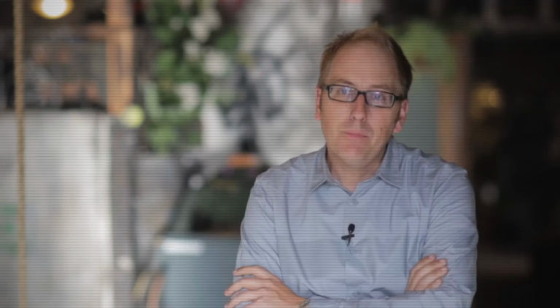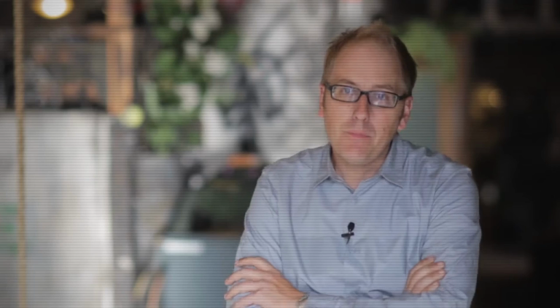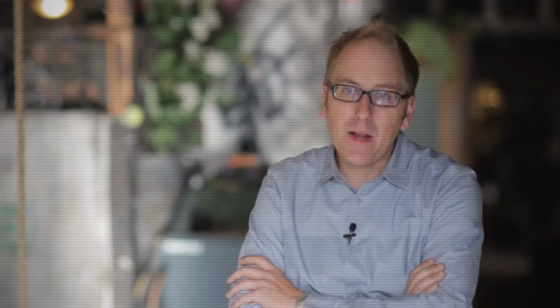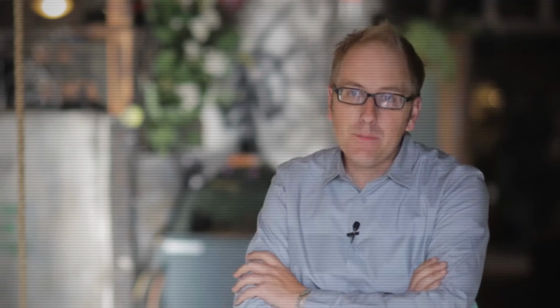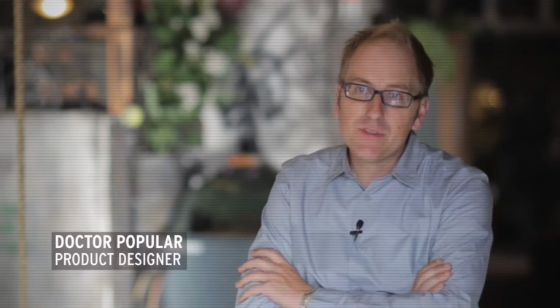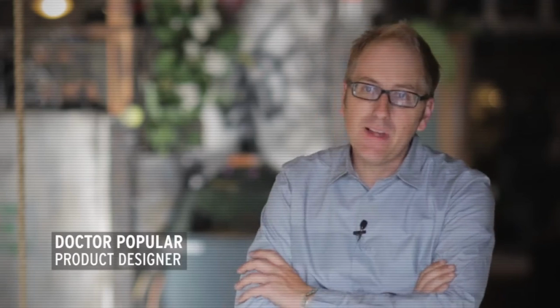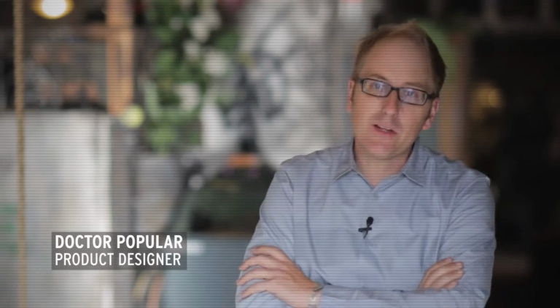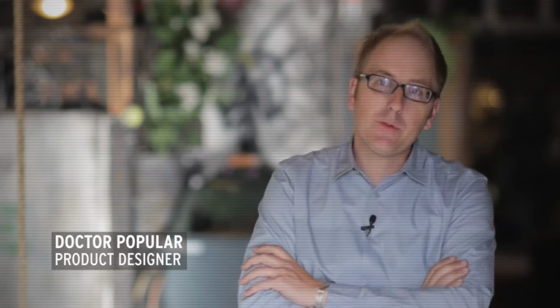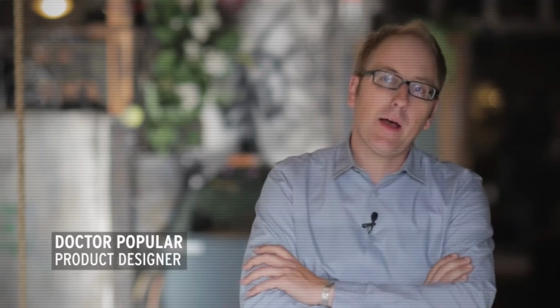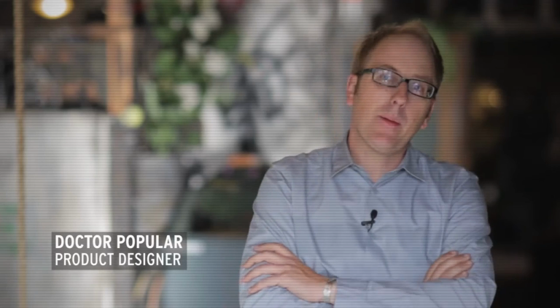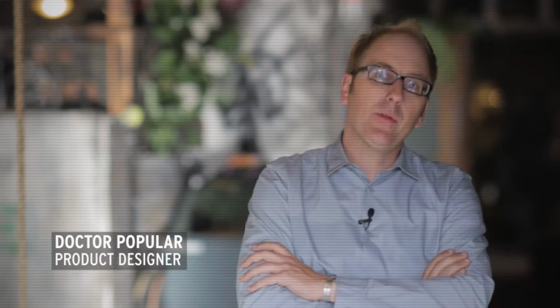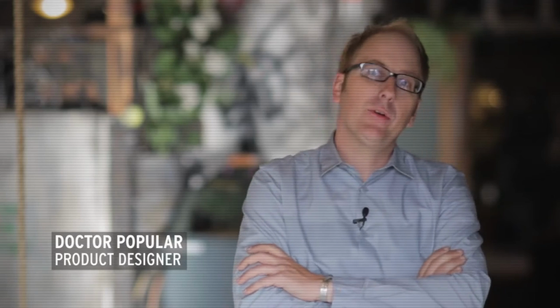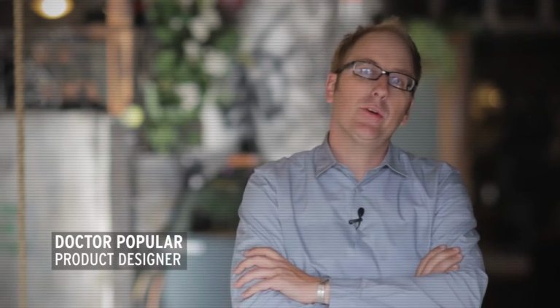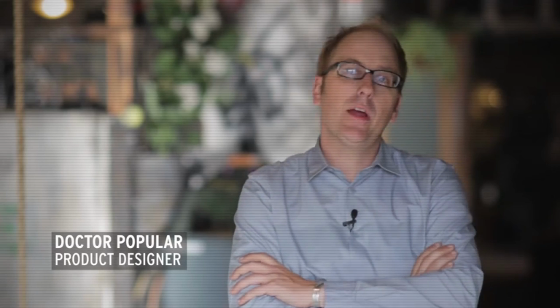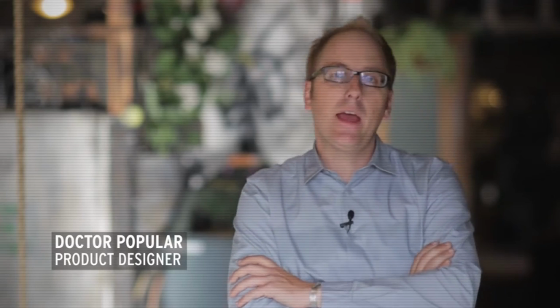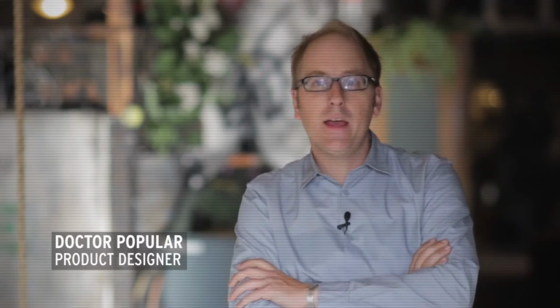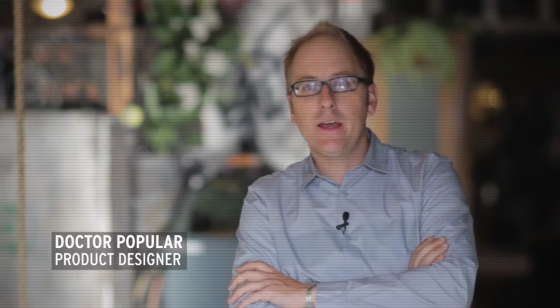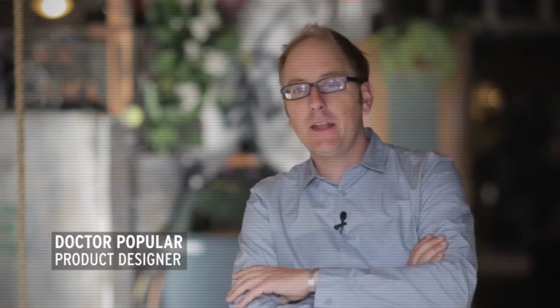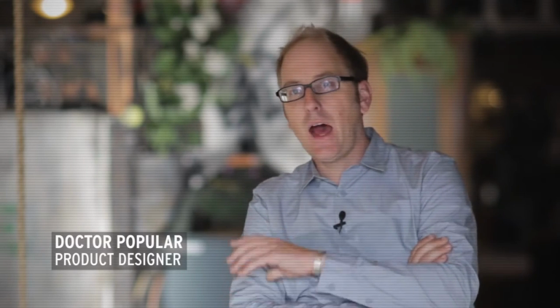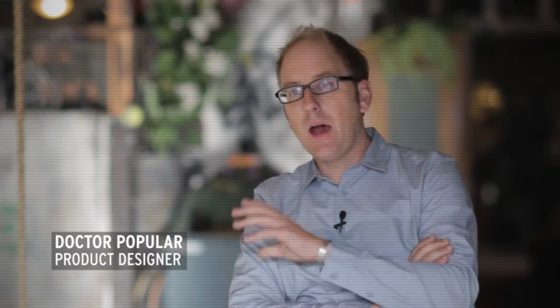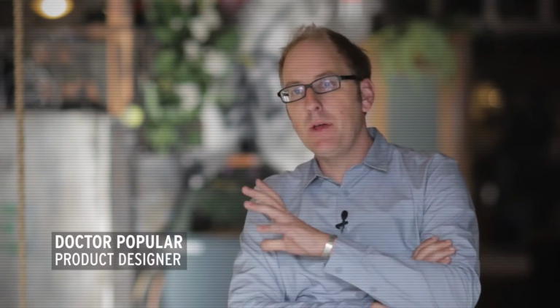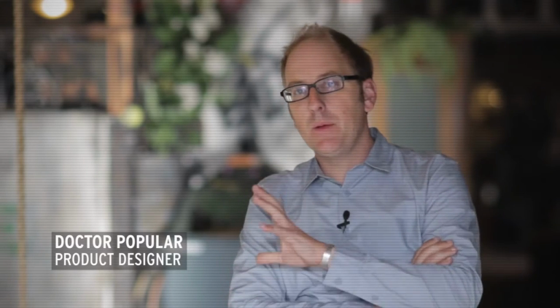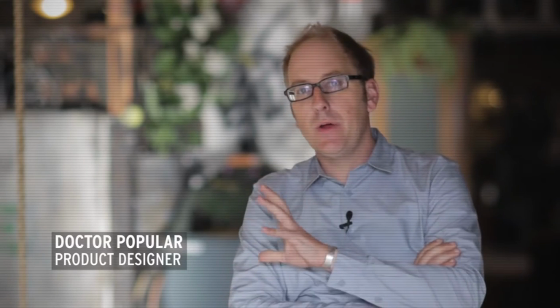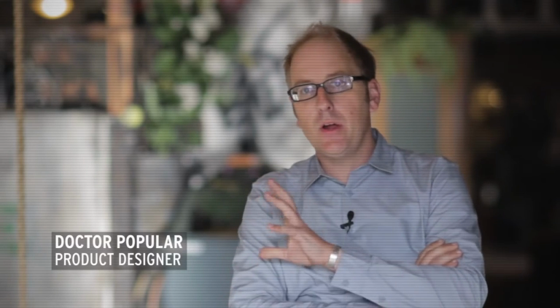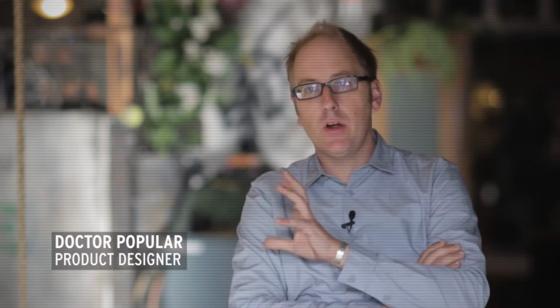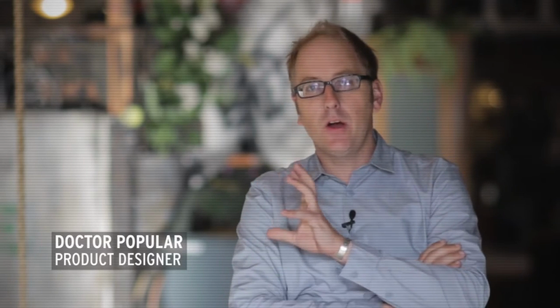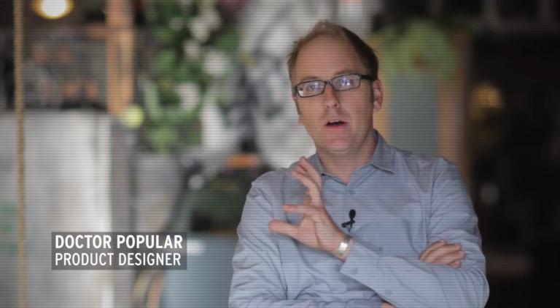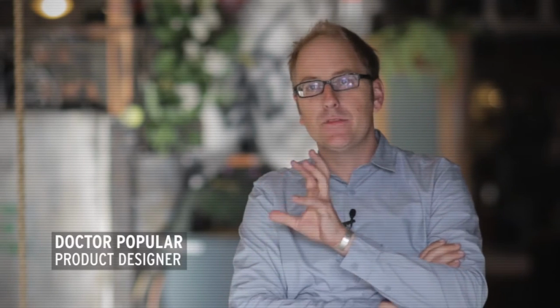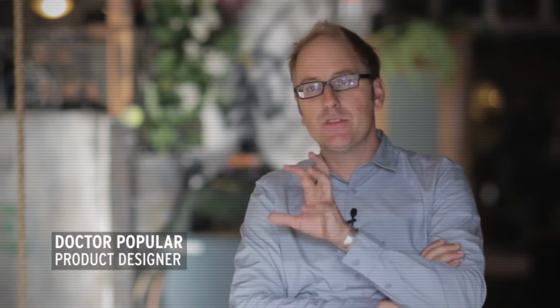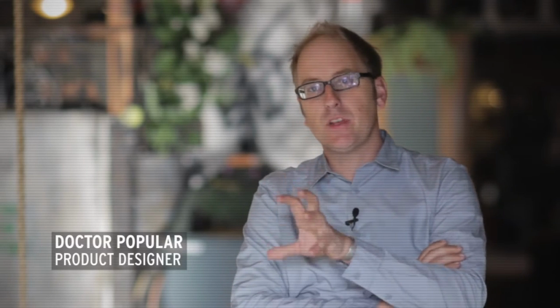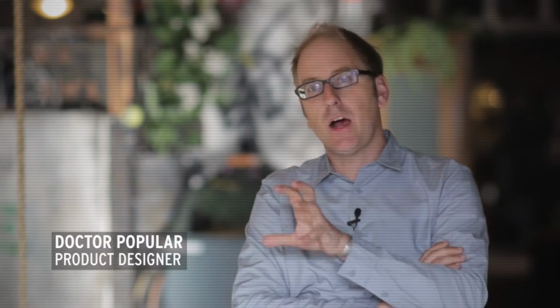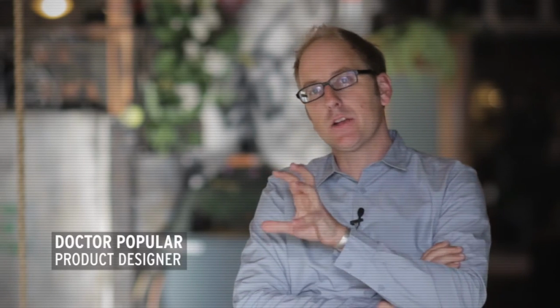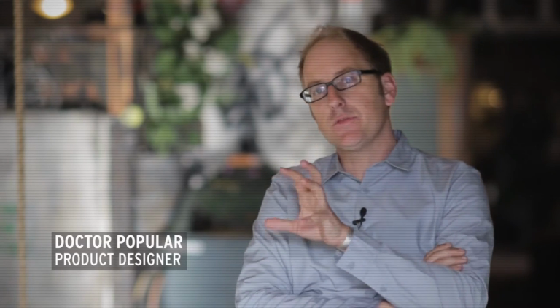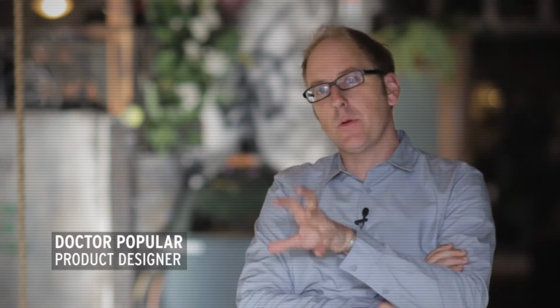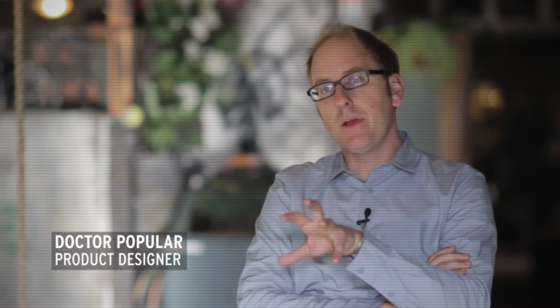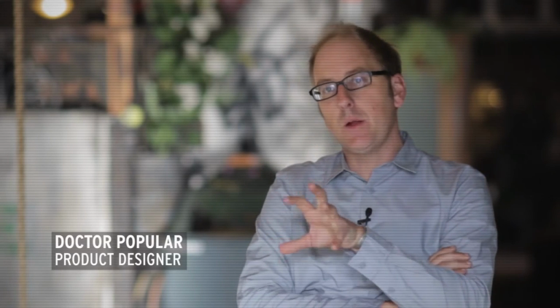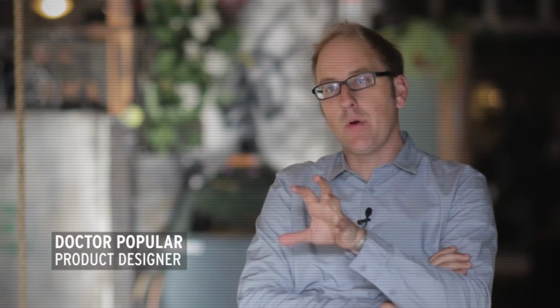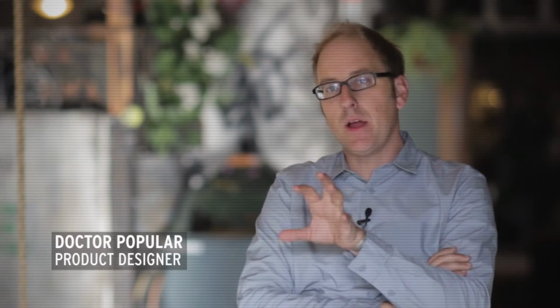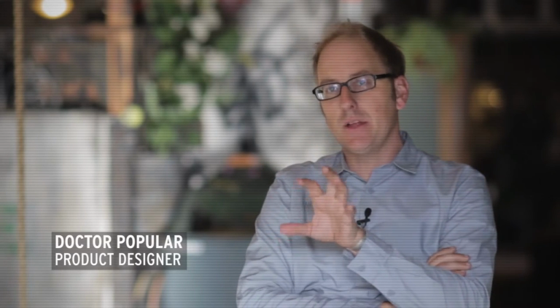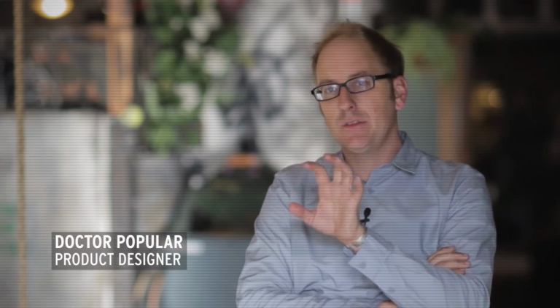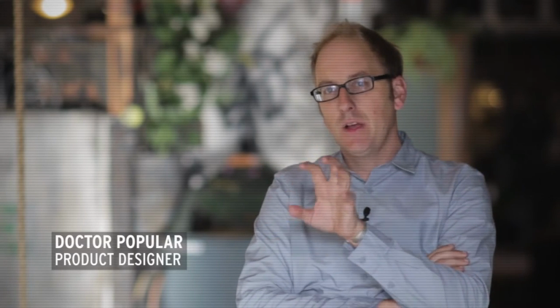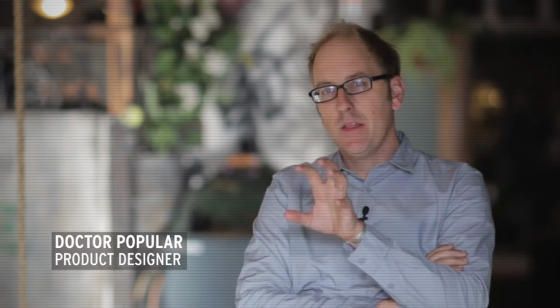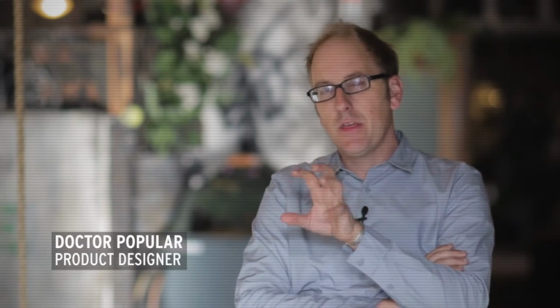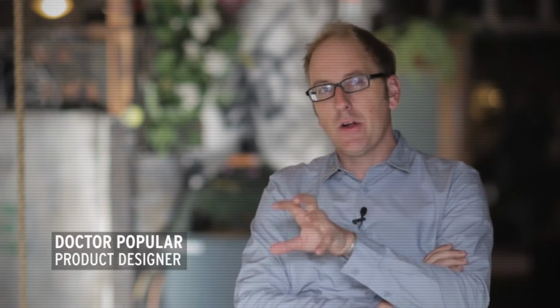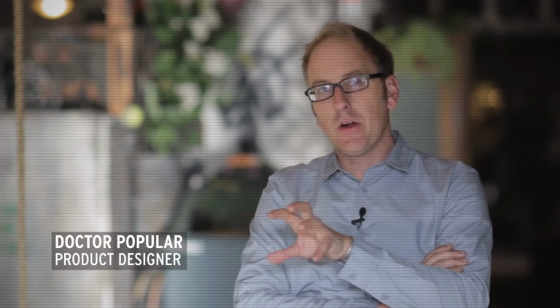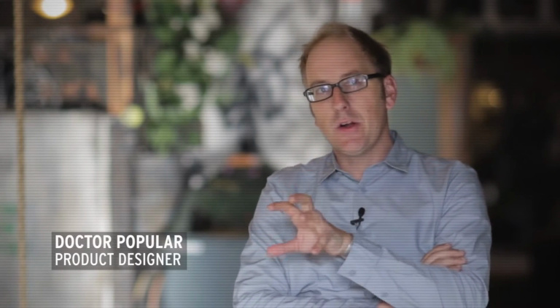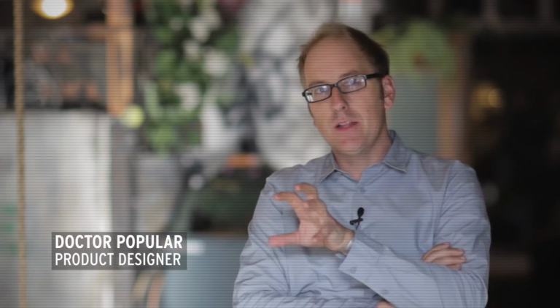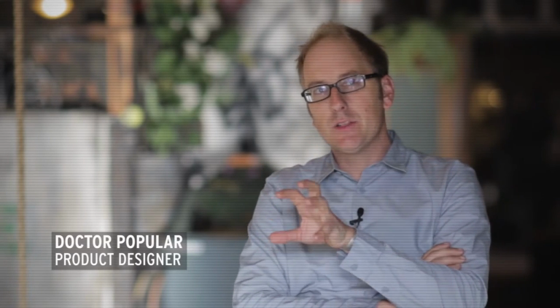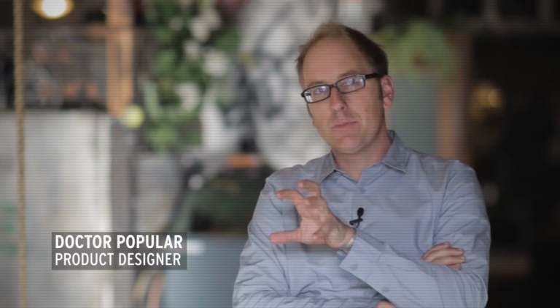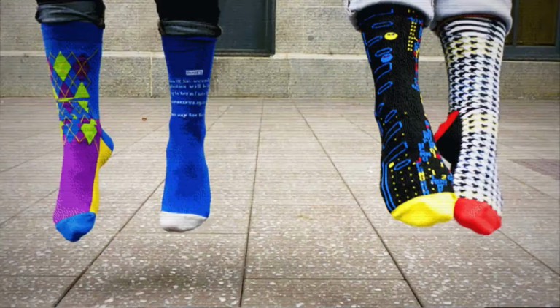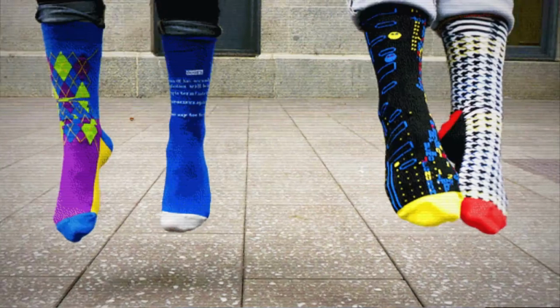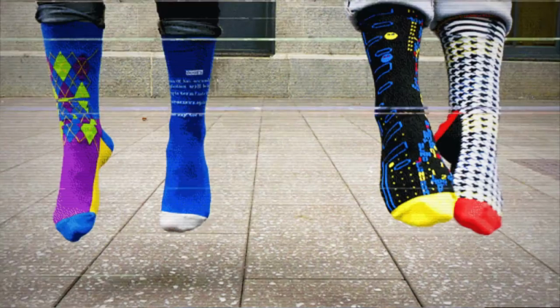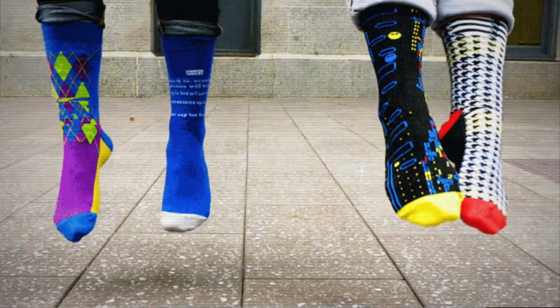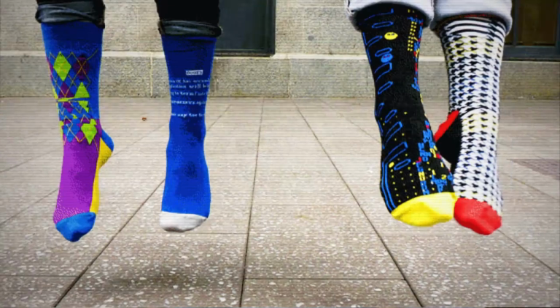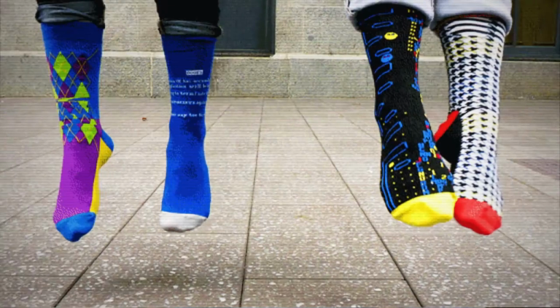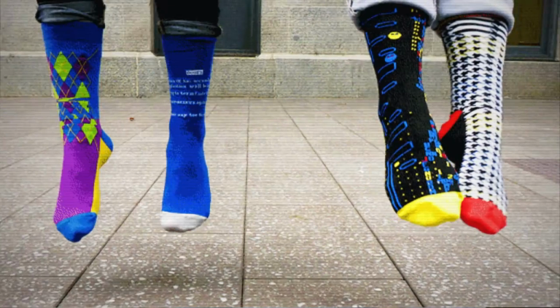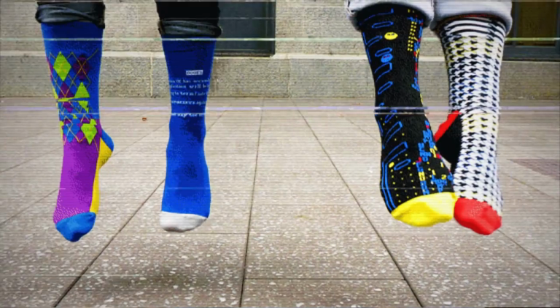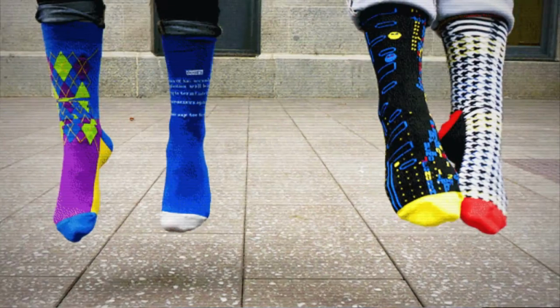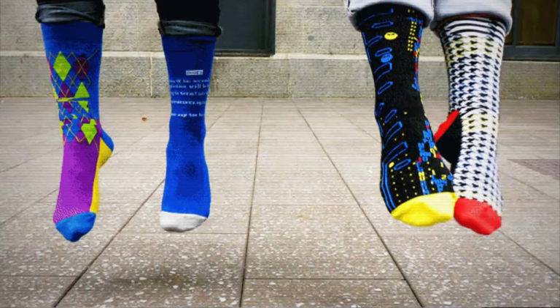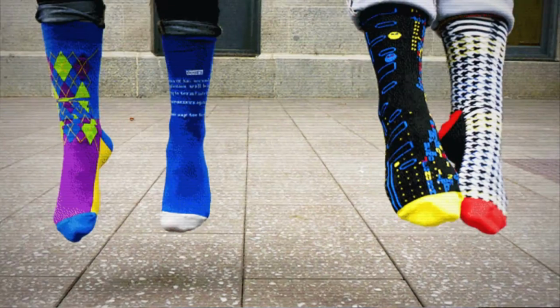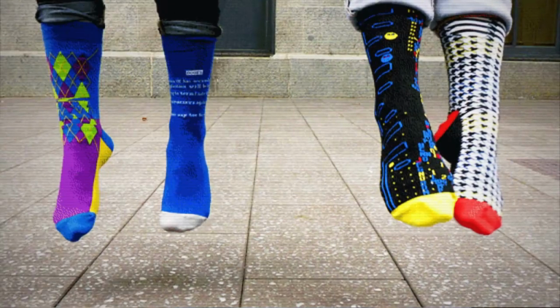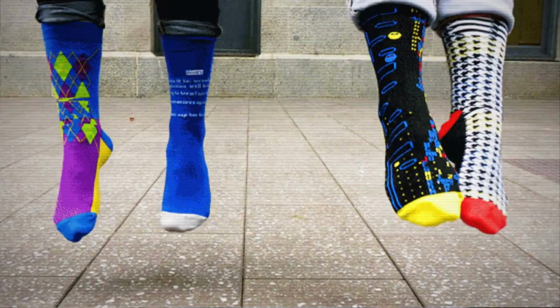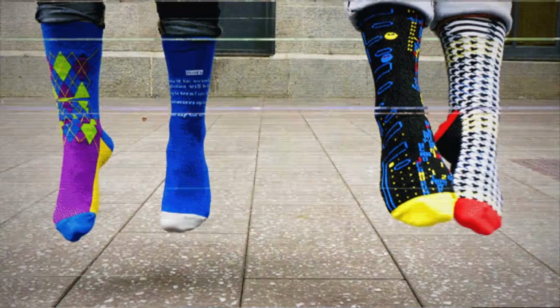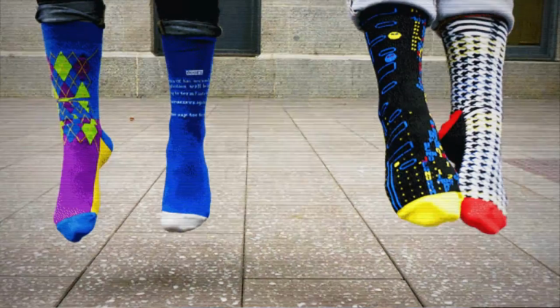My name is Dr. Popular and I made a pair of socks for Beta Brand that are inspired by glitch designs.